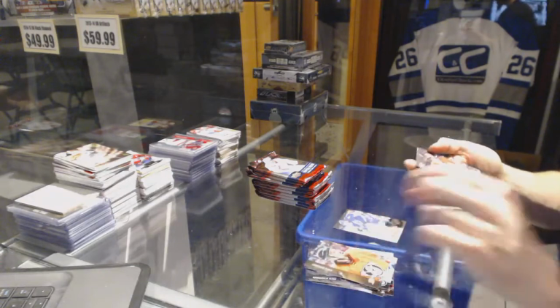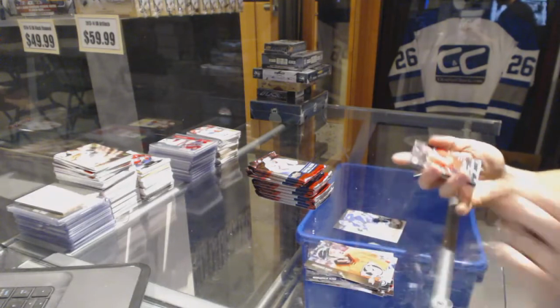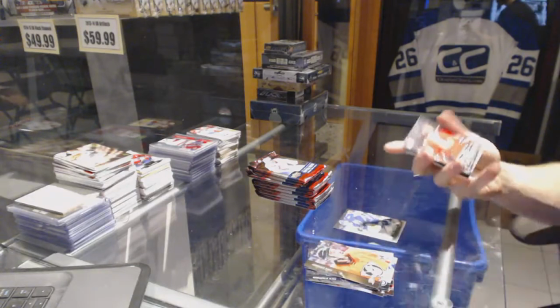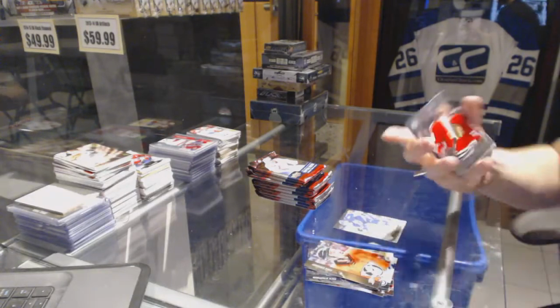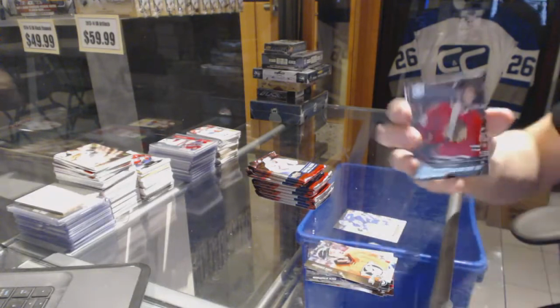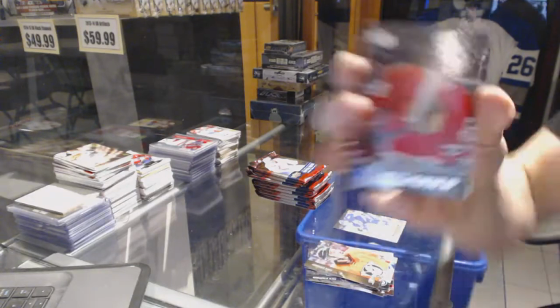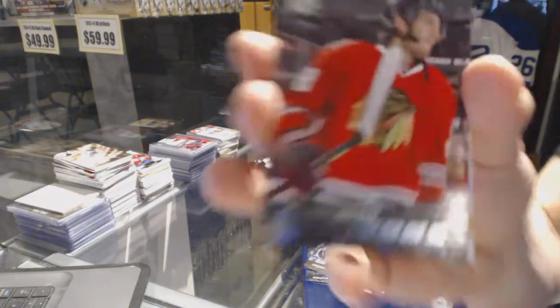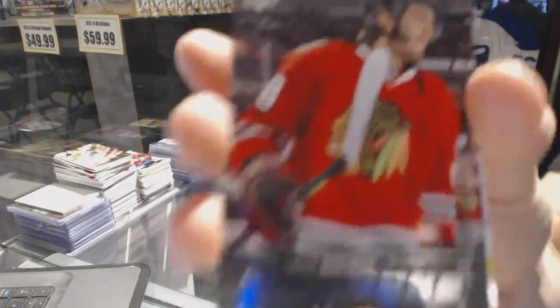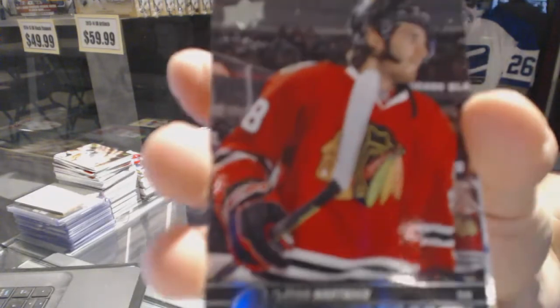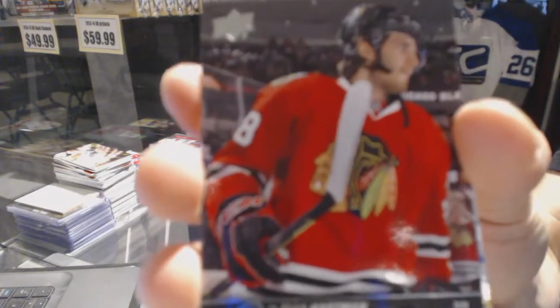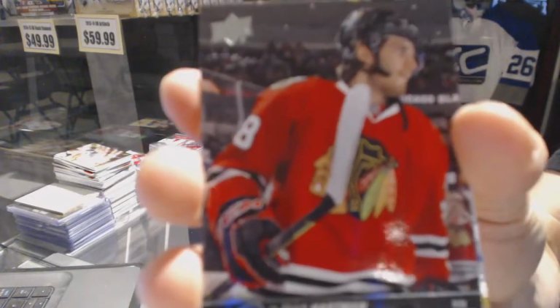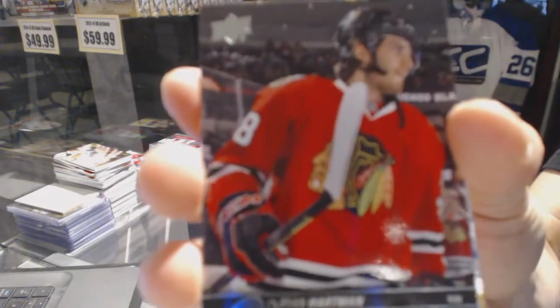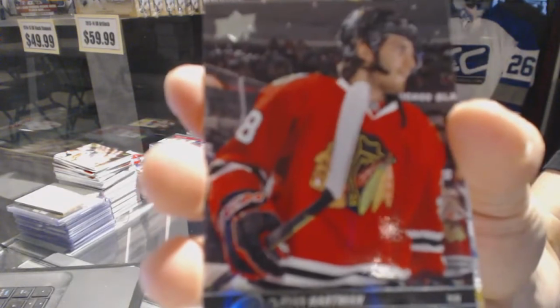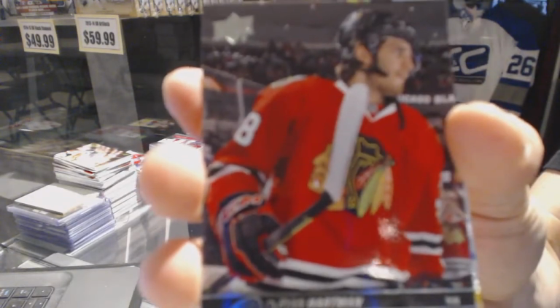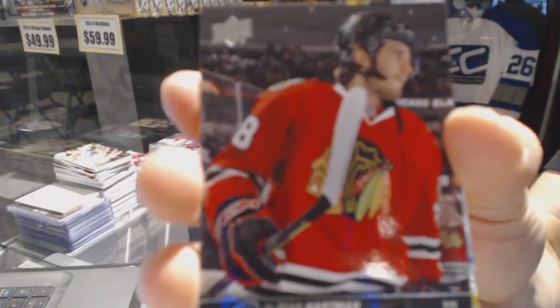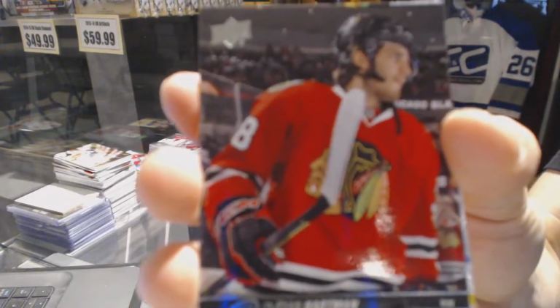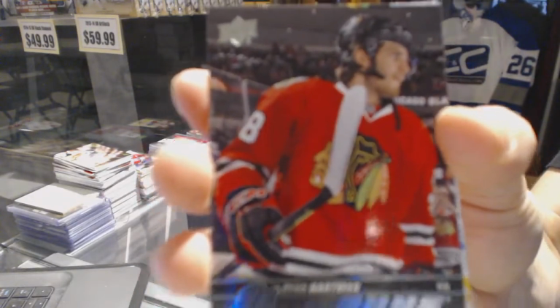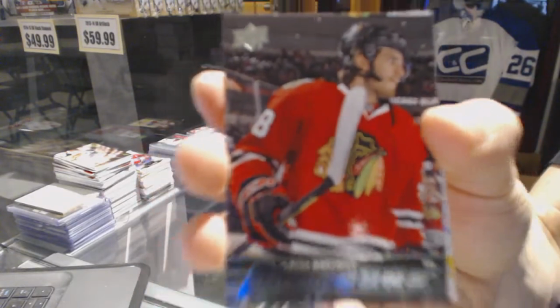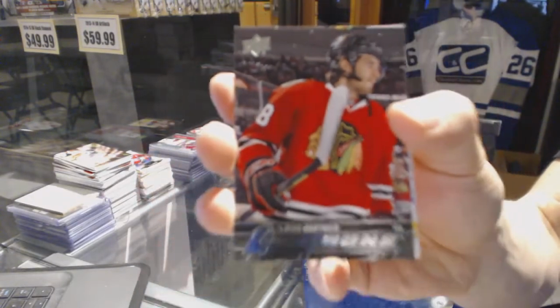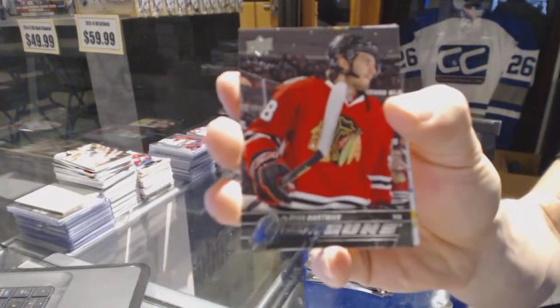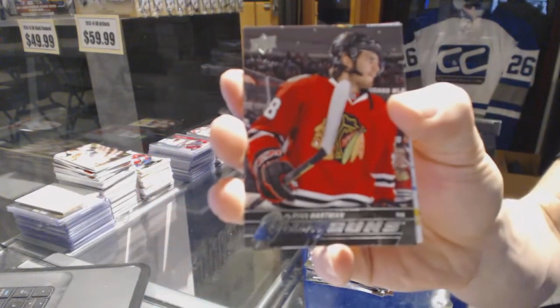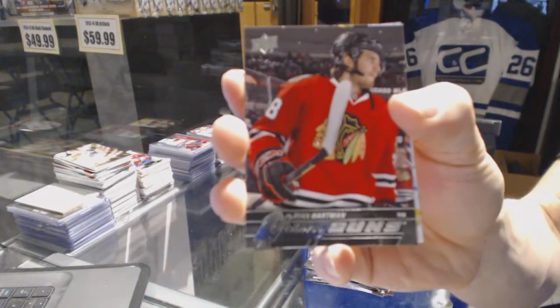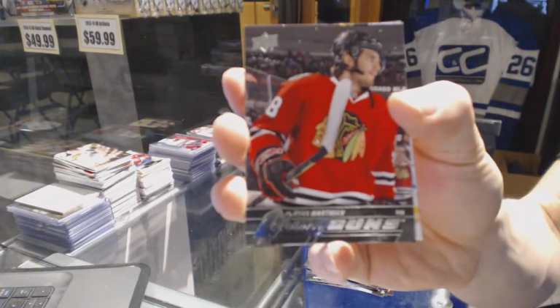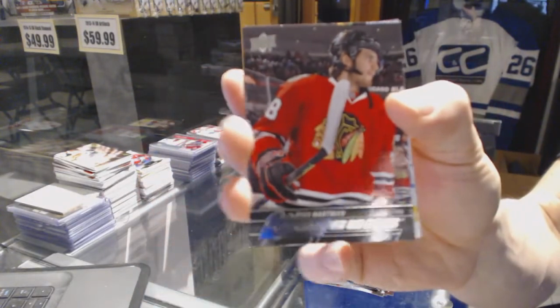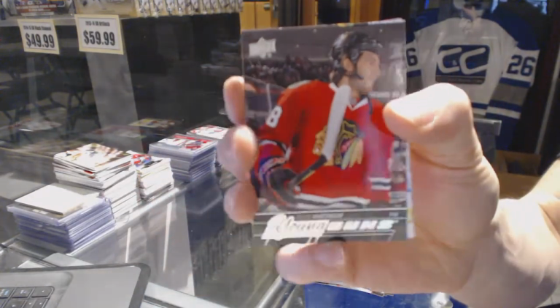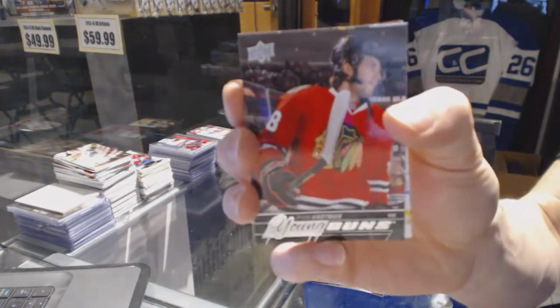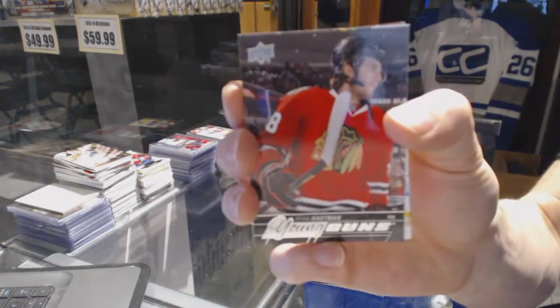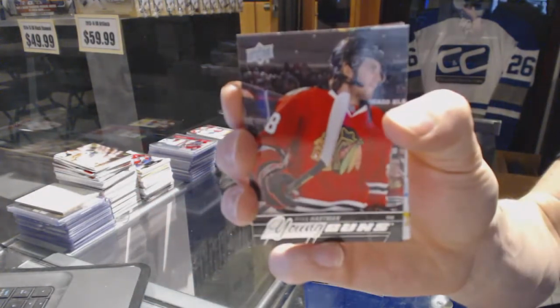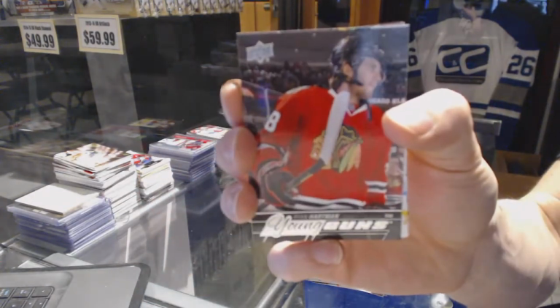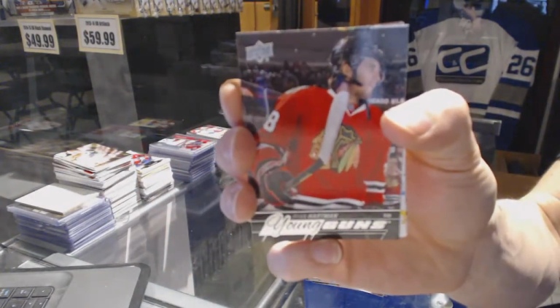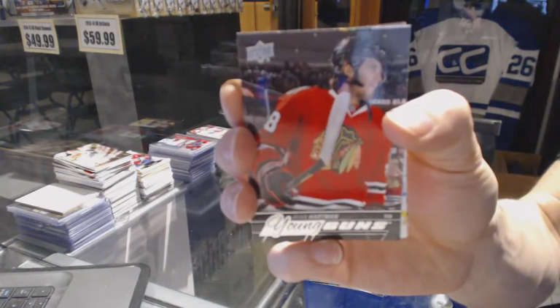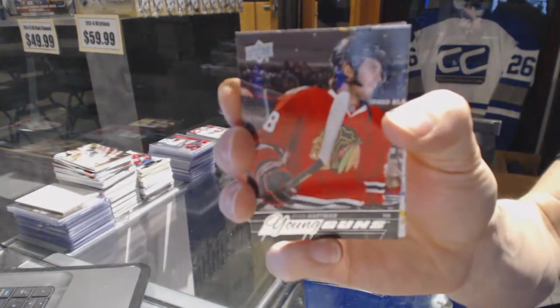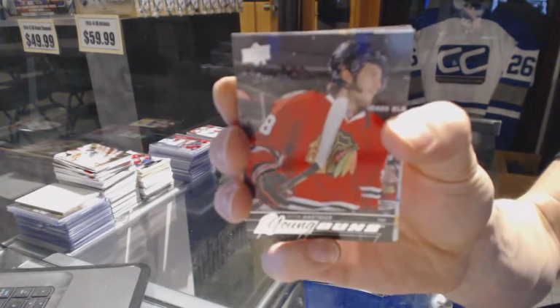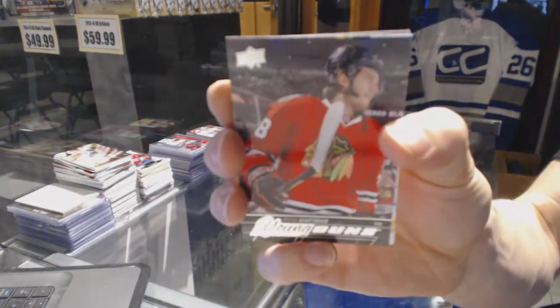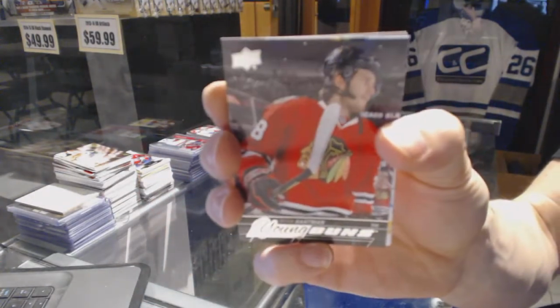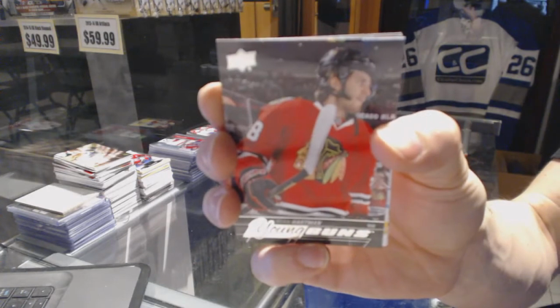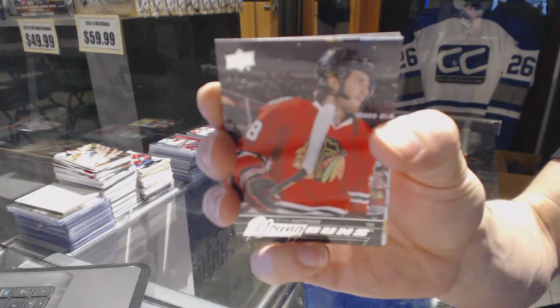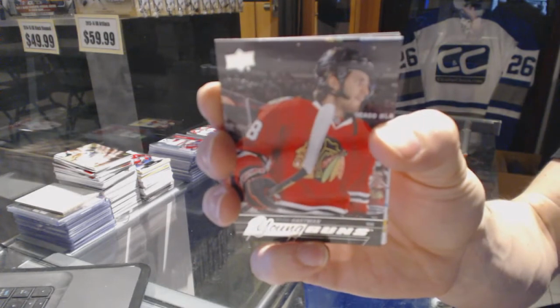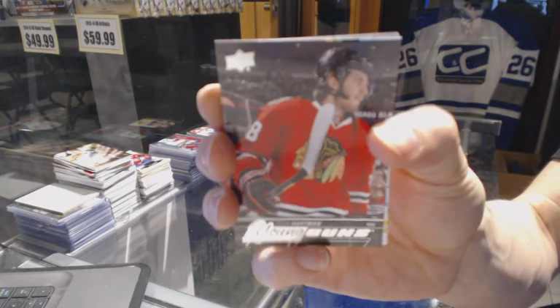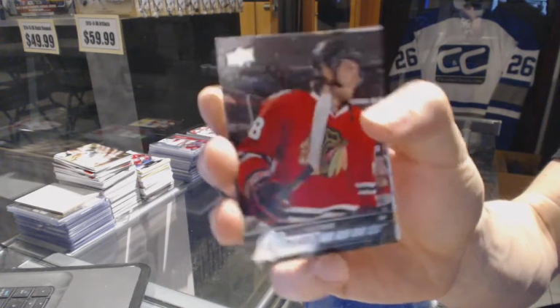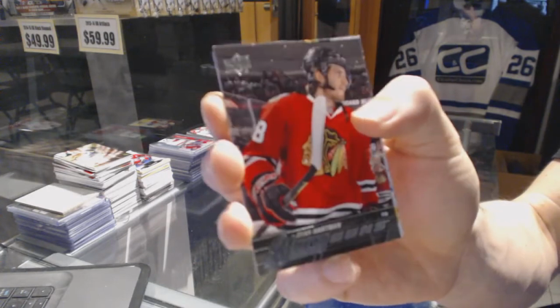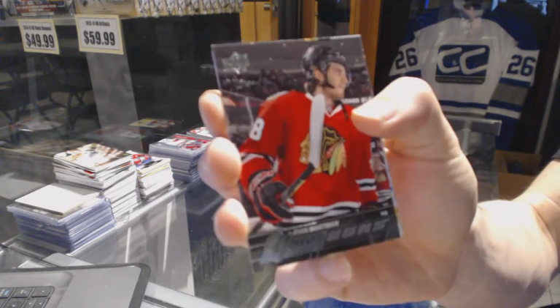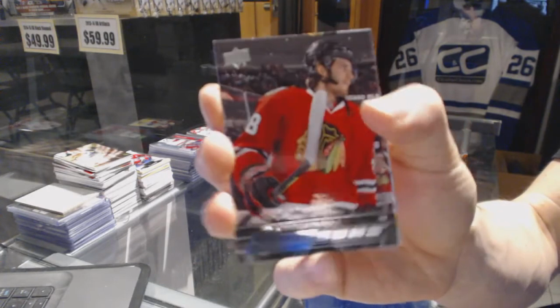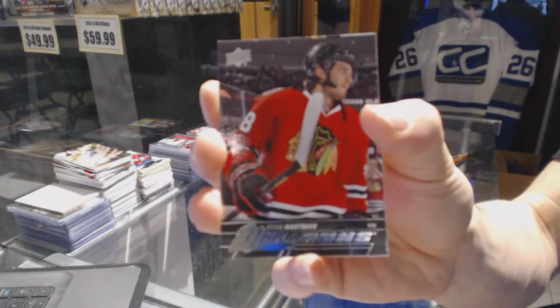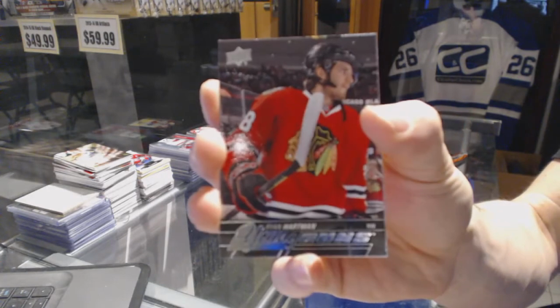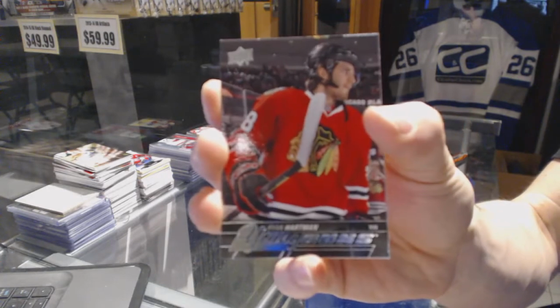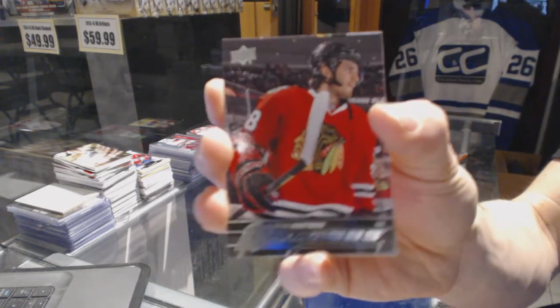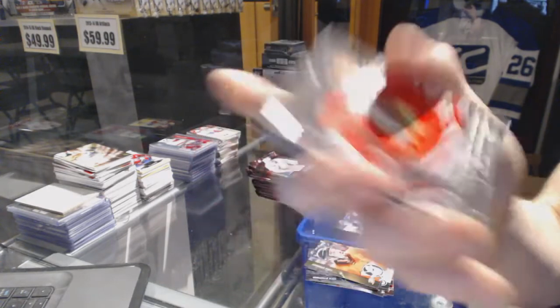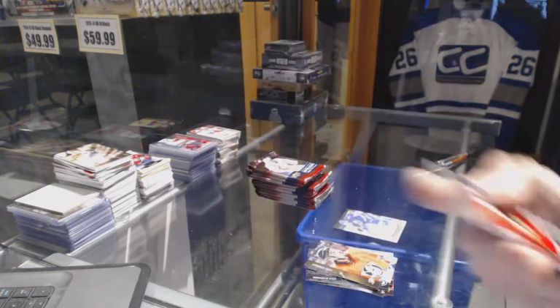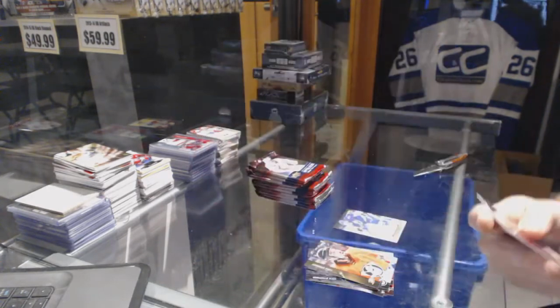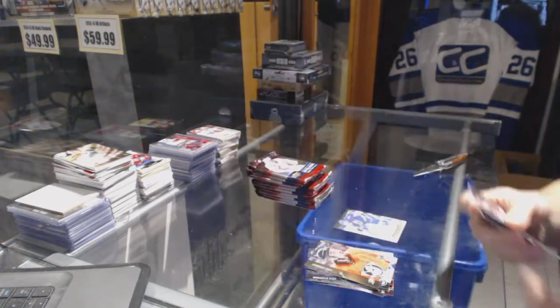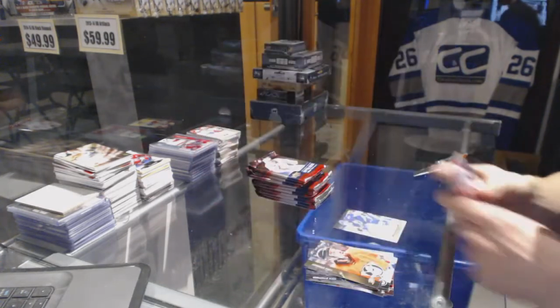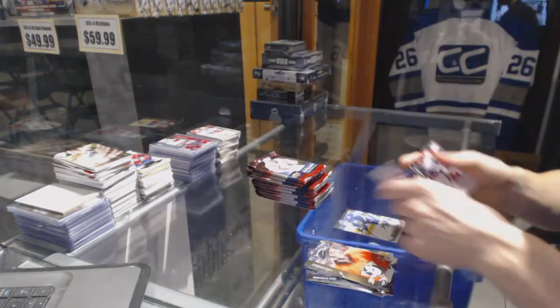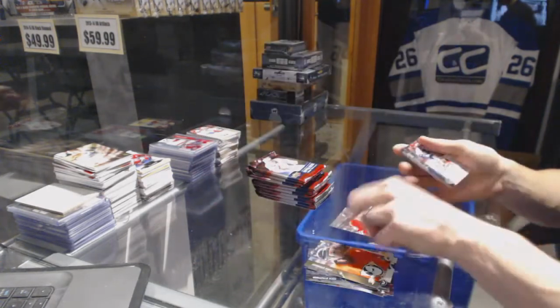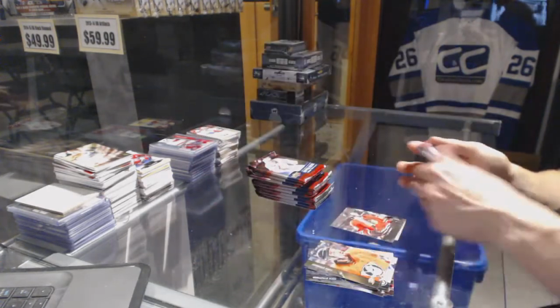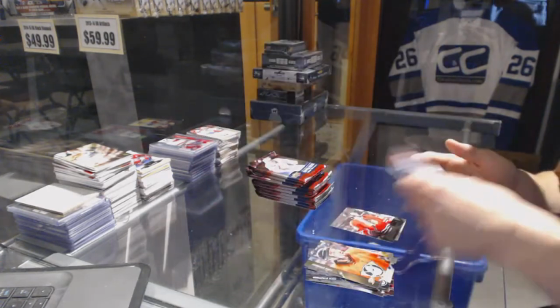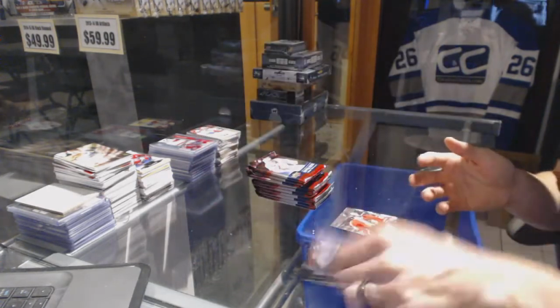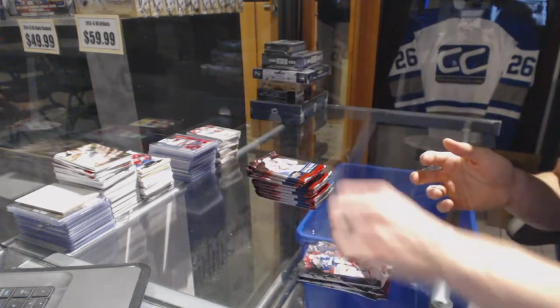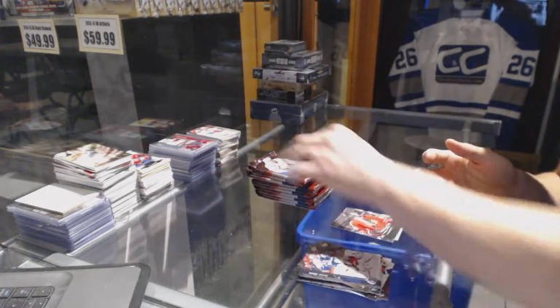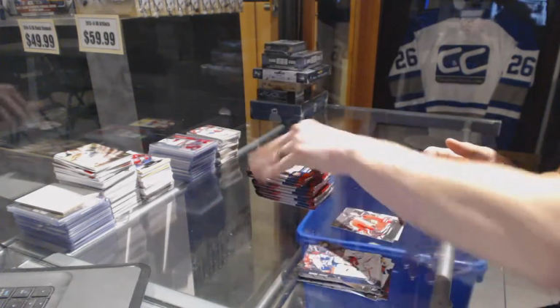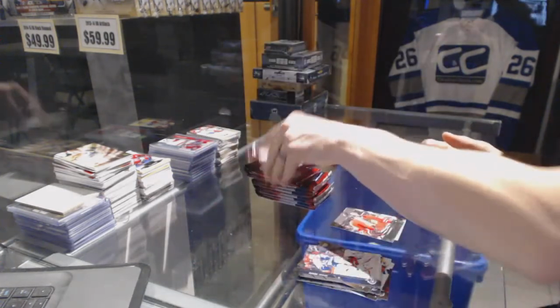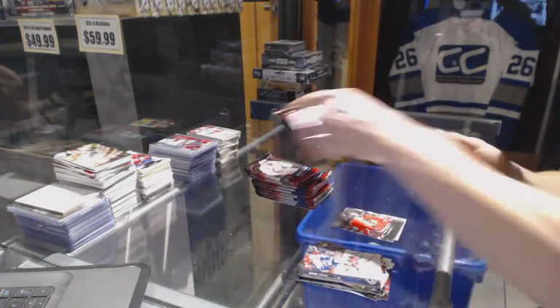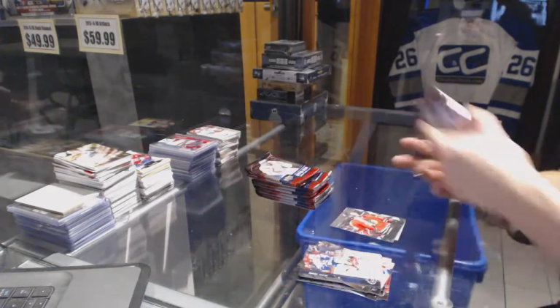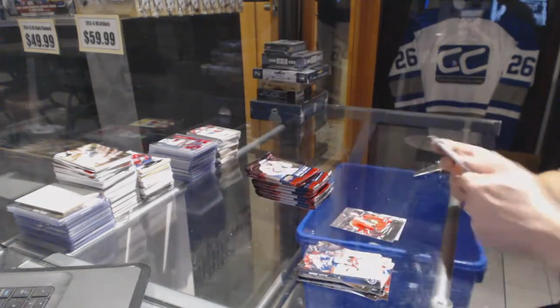Young Guns for the Chicago Blackhawks — Ryan Hartman.